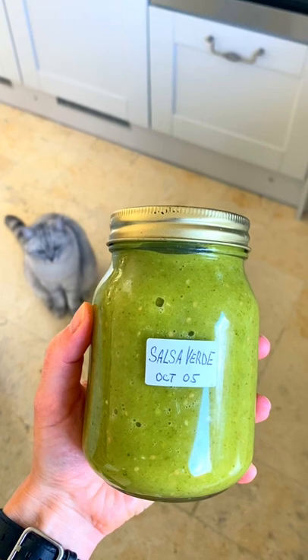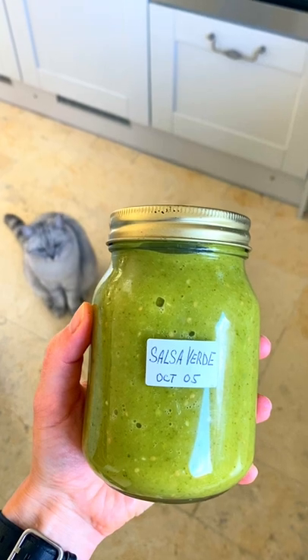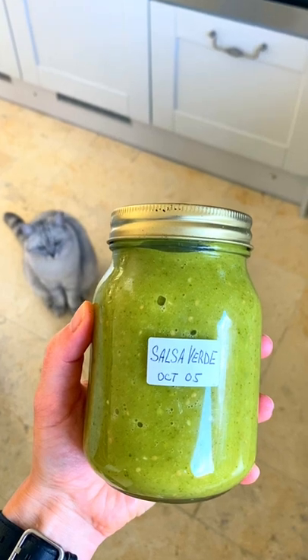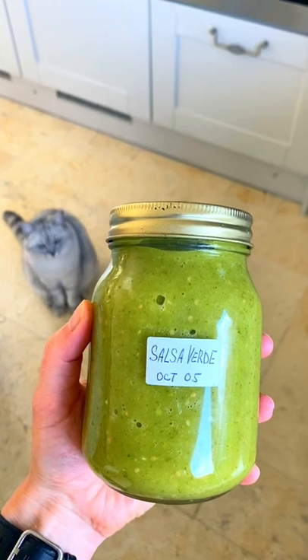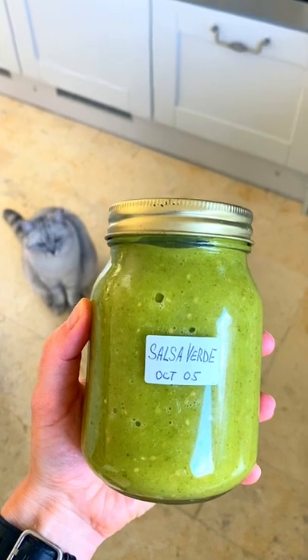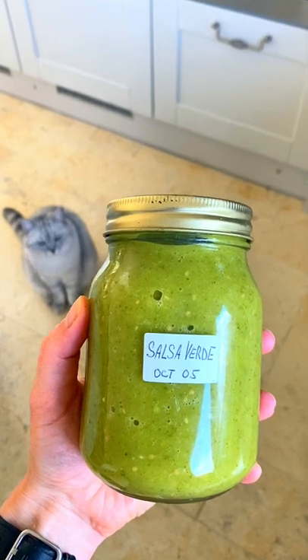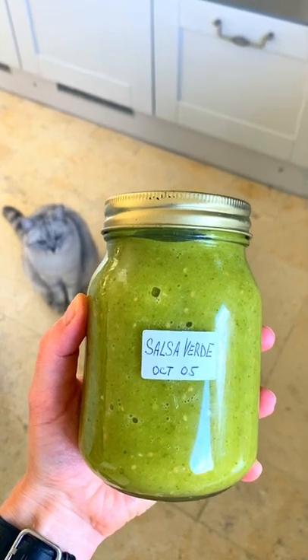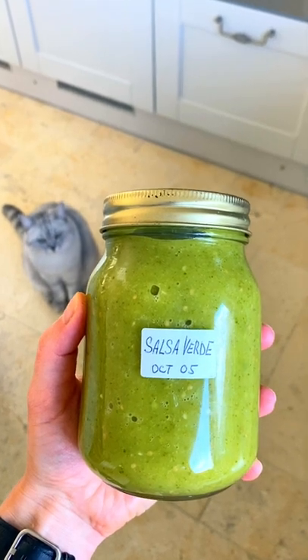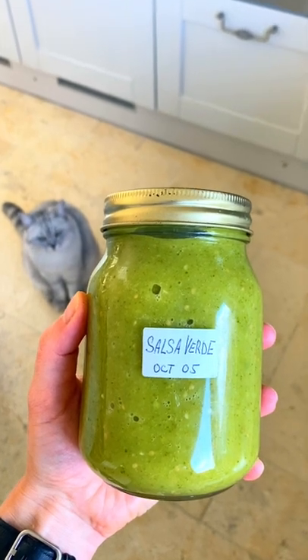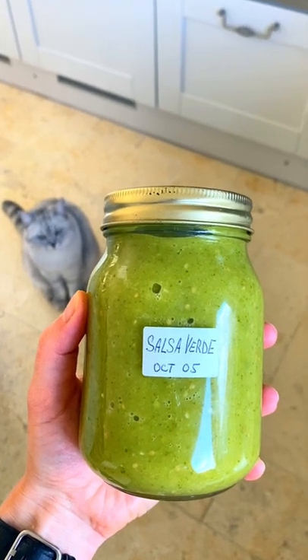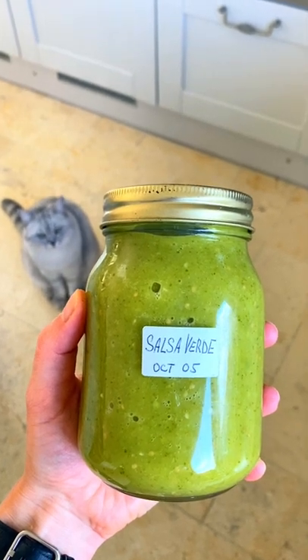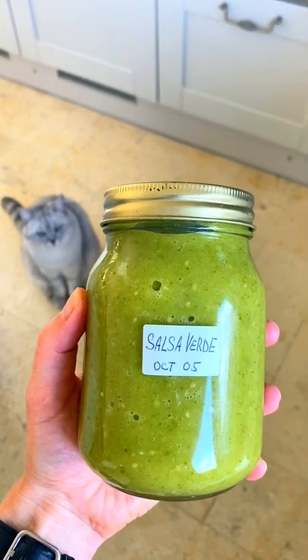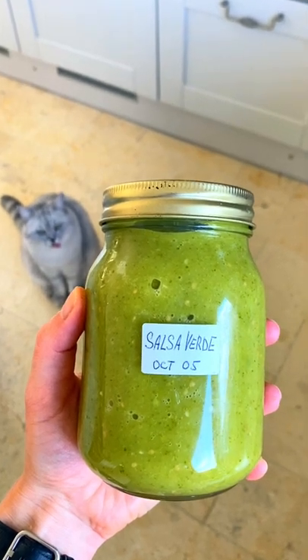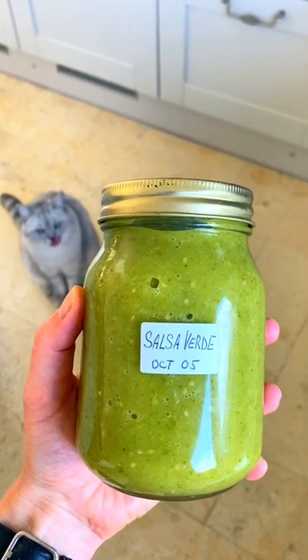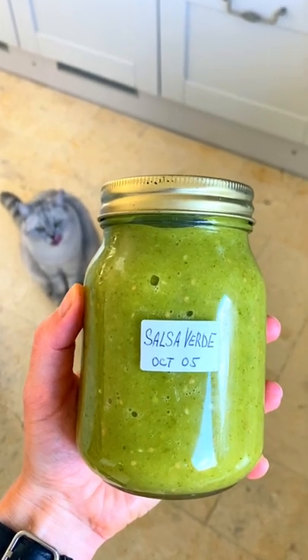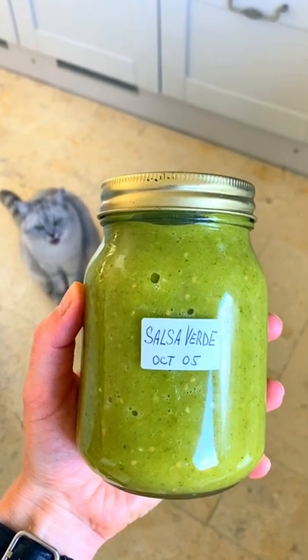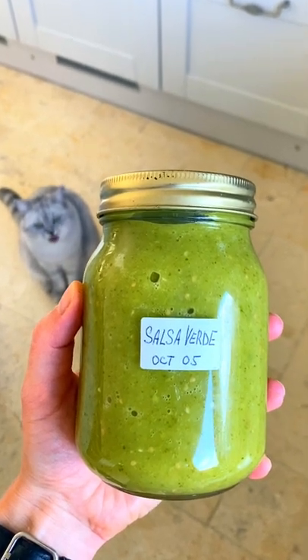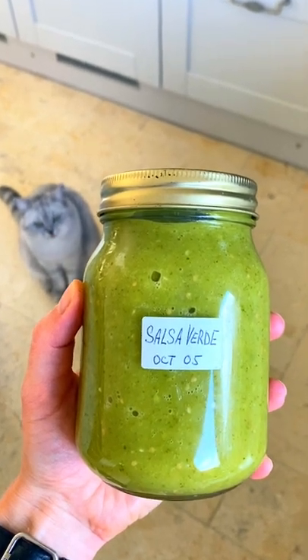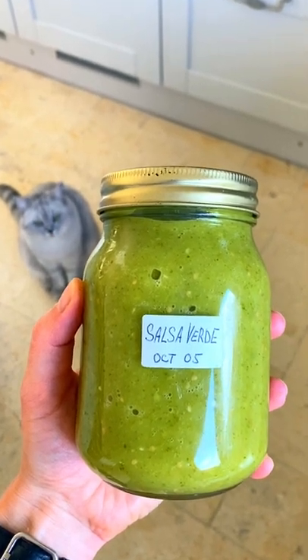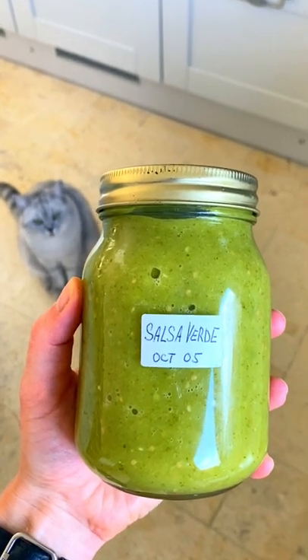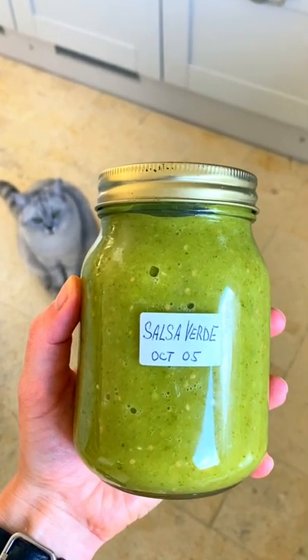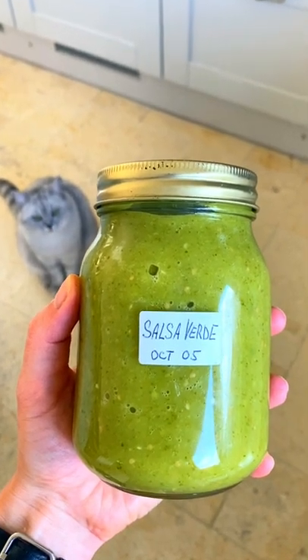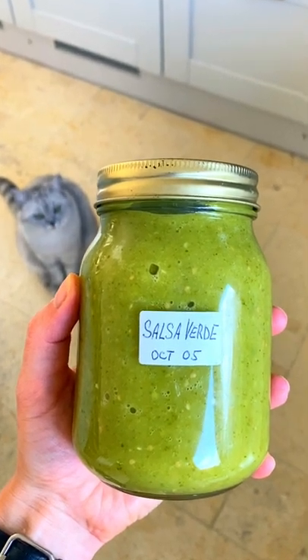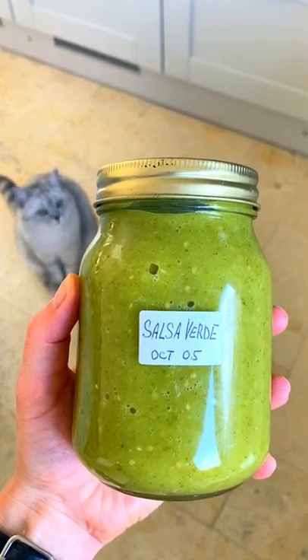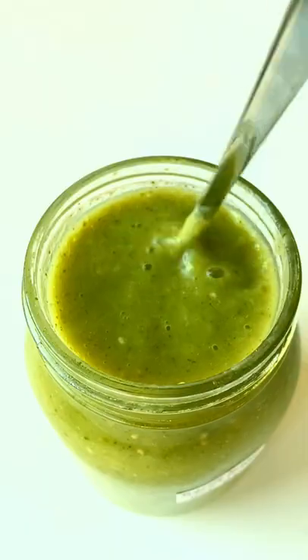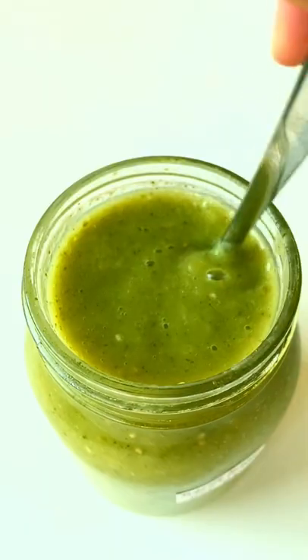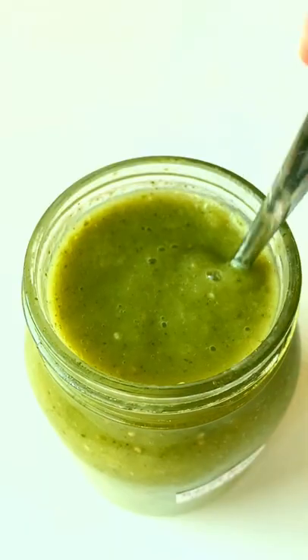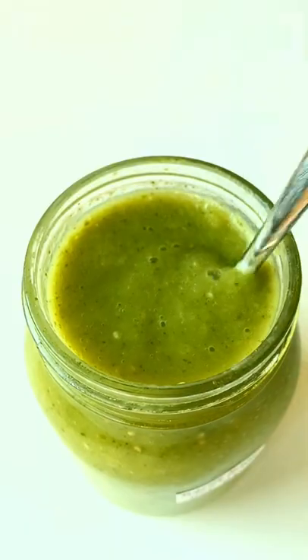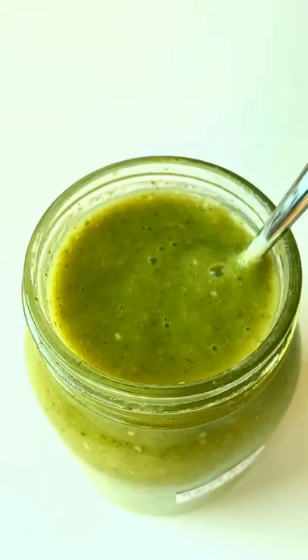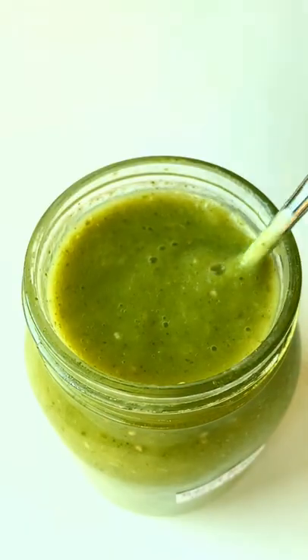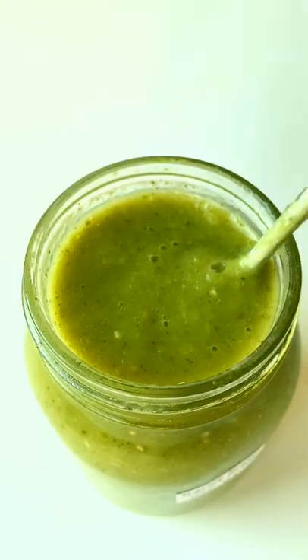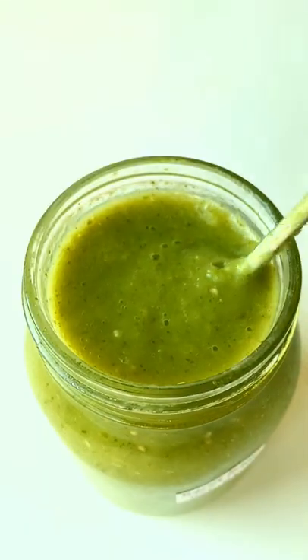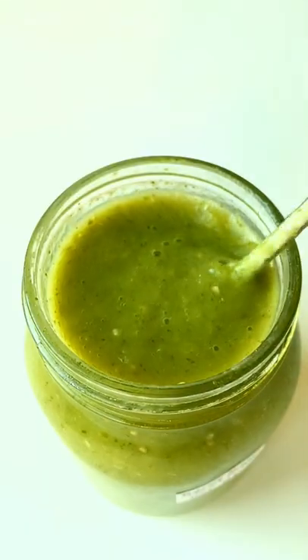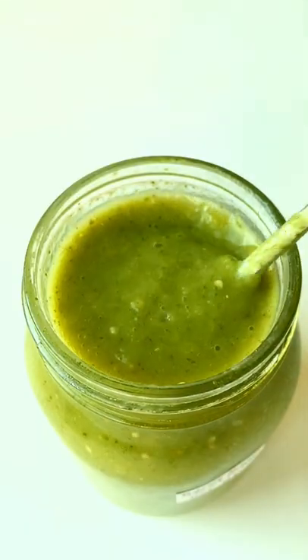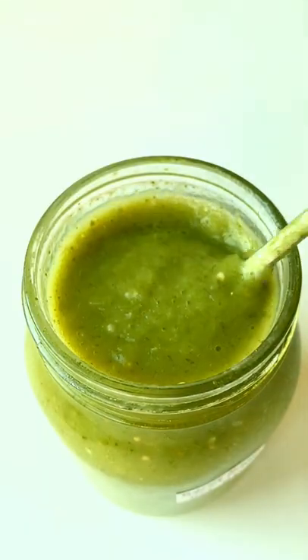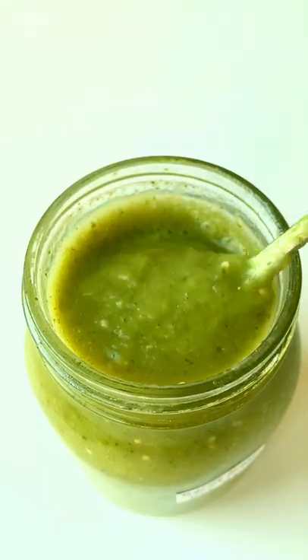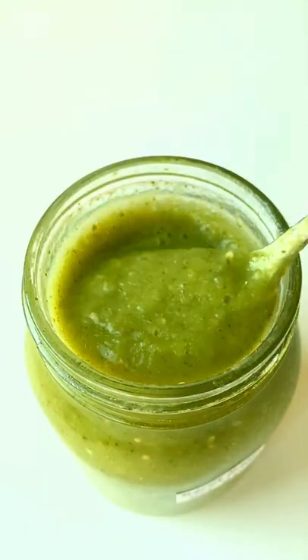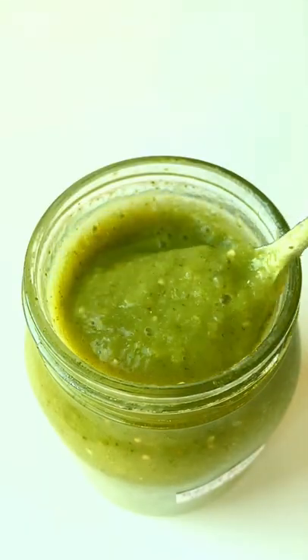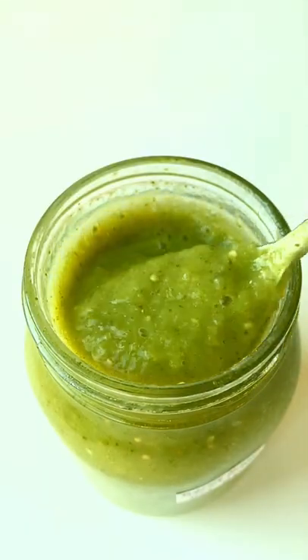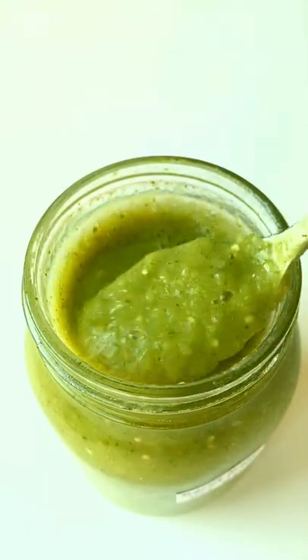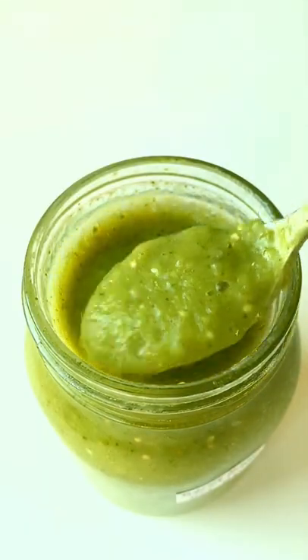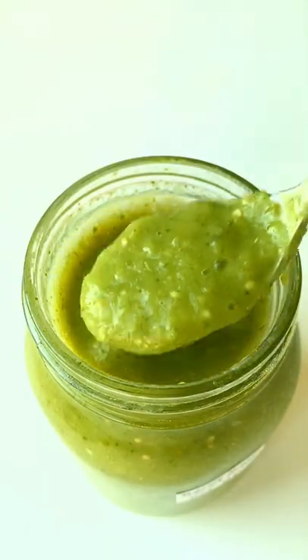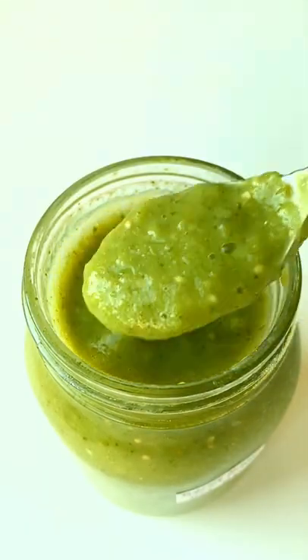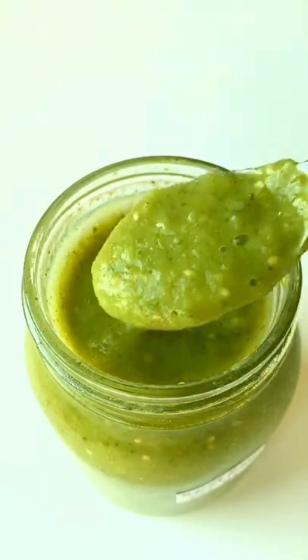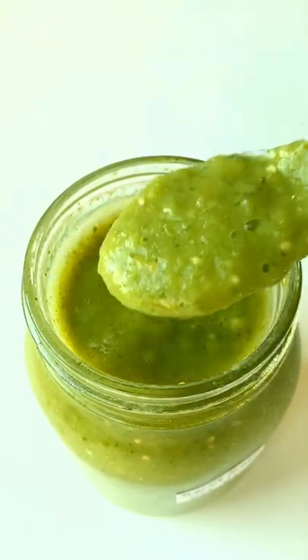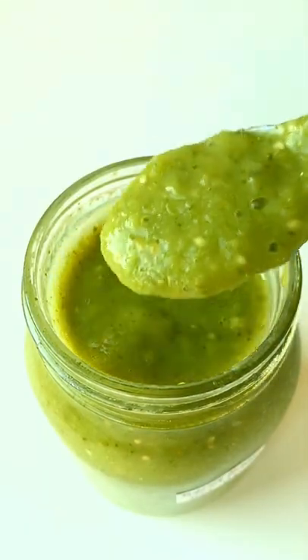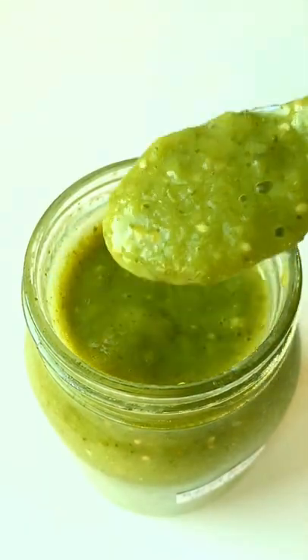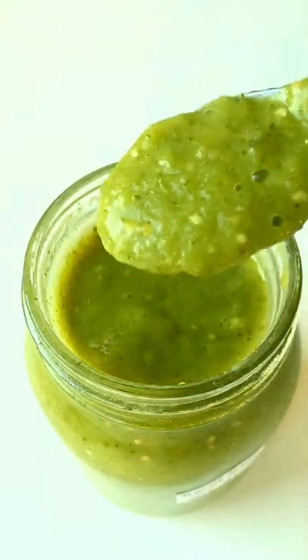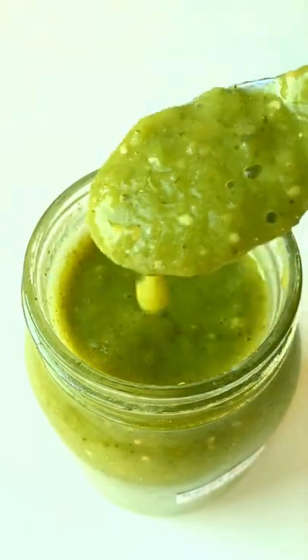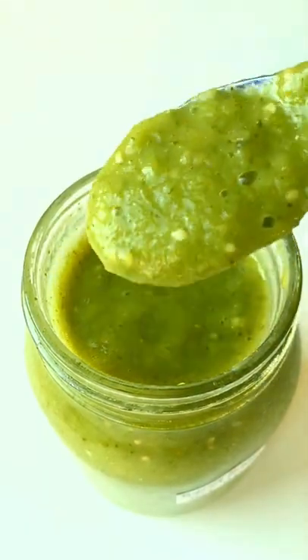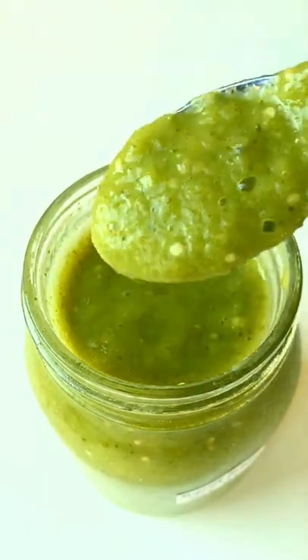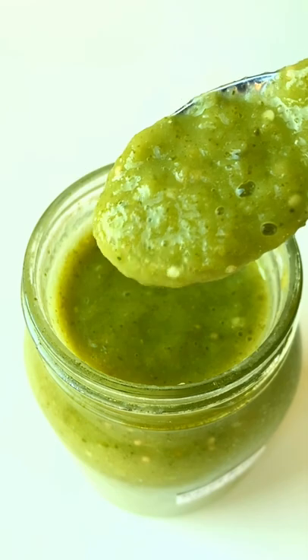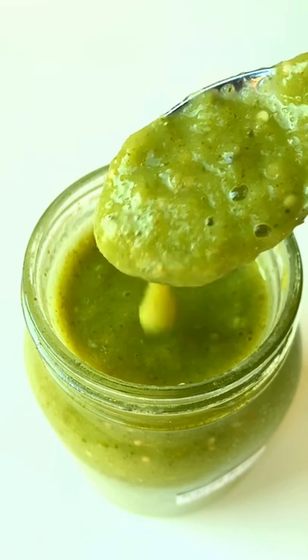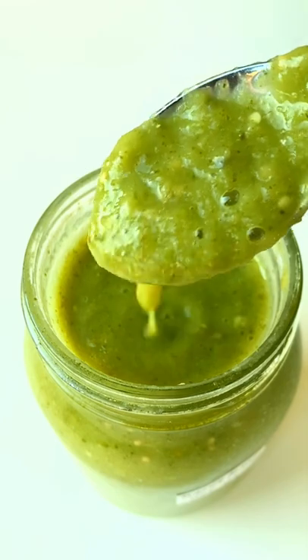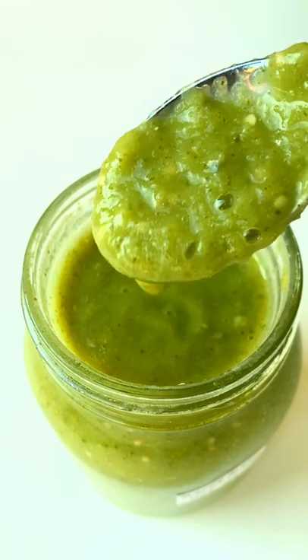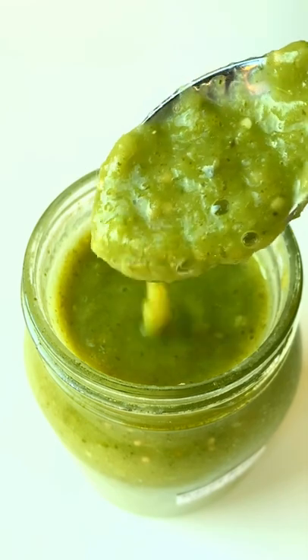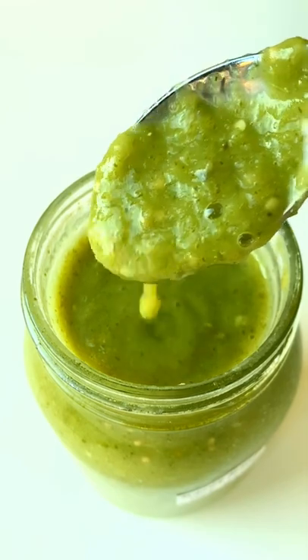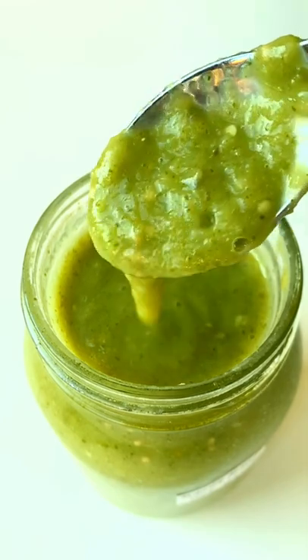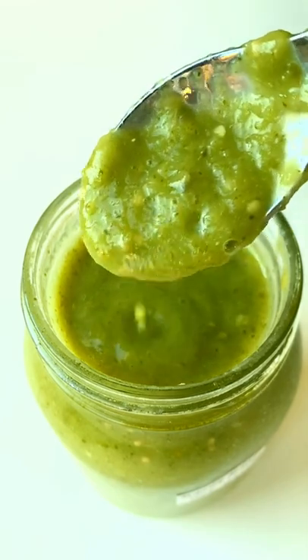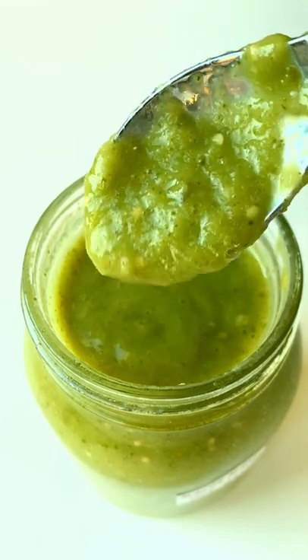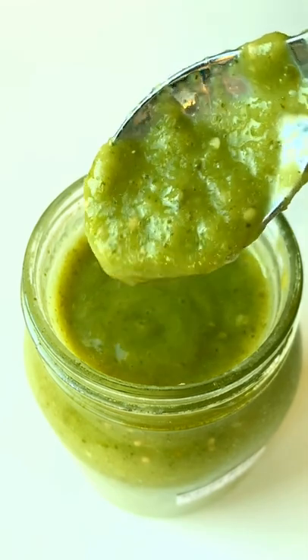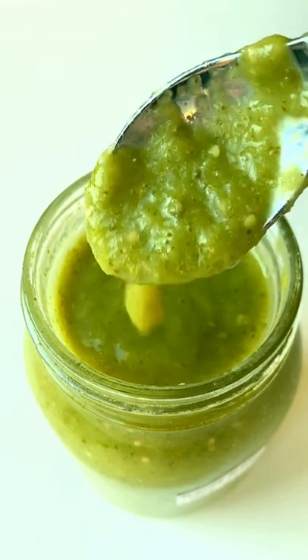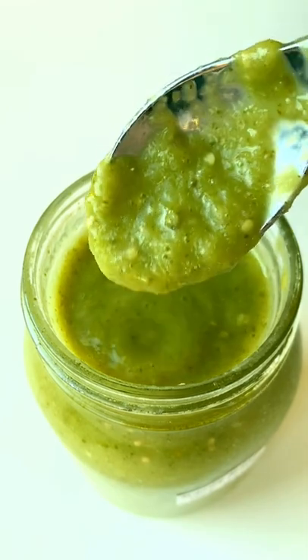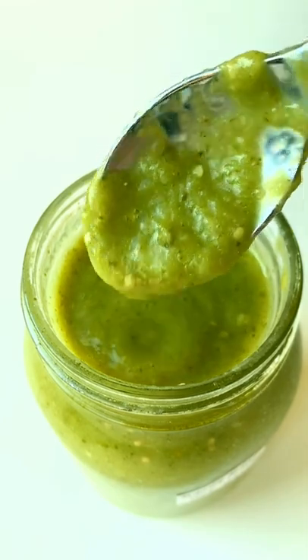If you have some tomatillos, you can make this delicious Mexican salsa verde. Let me show you how.